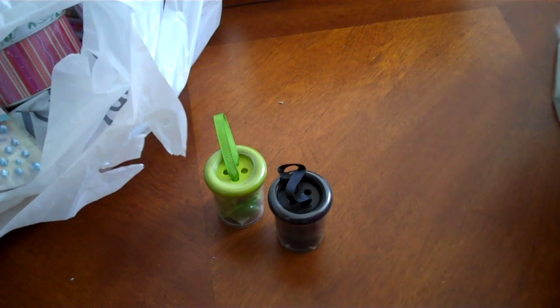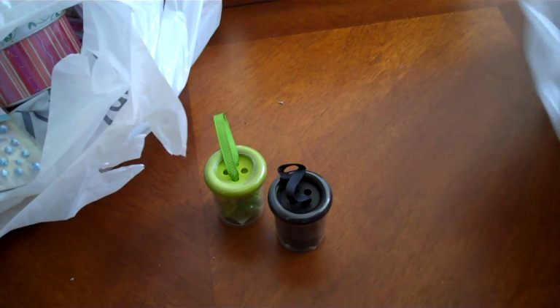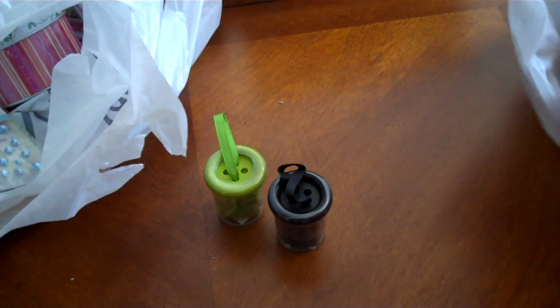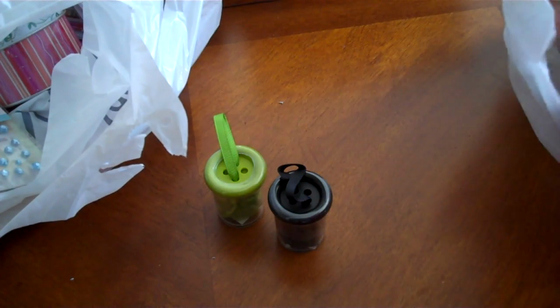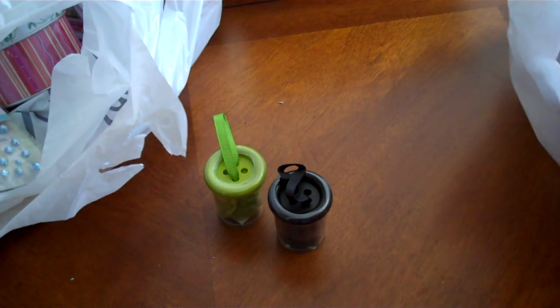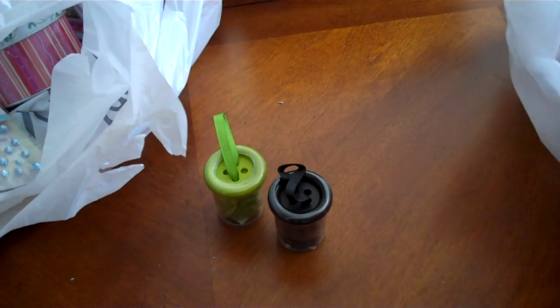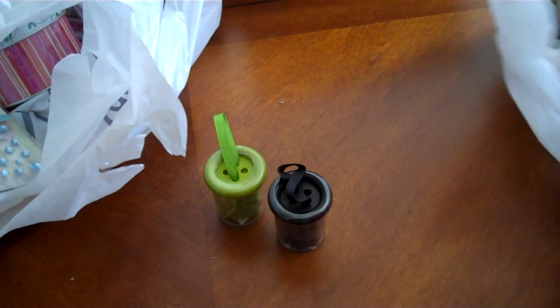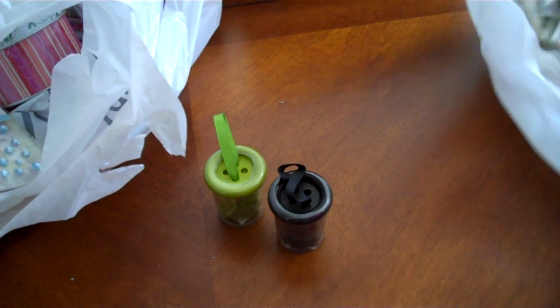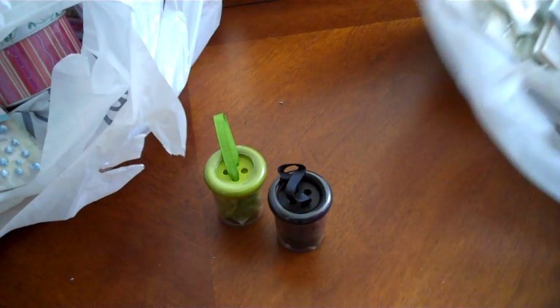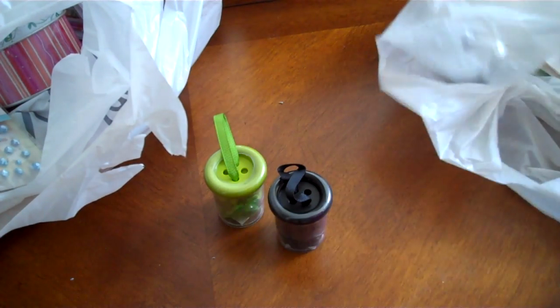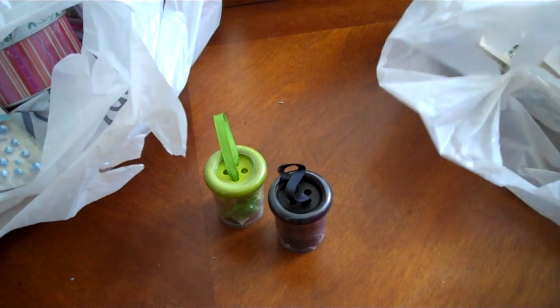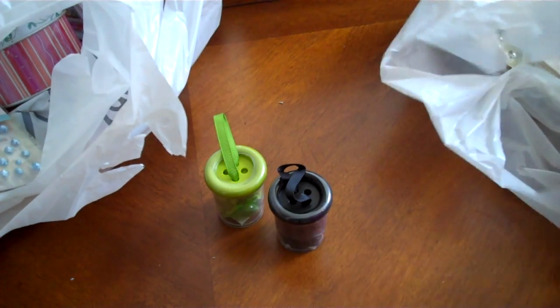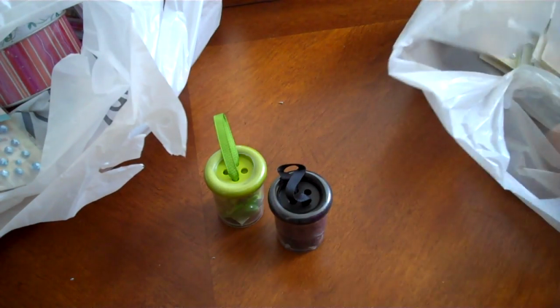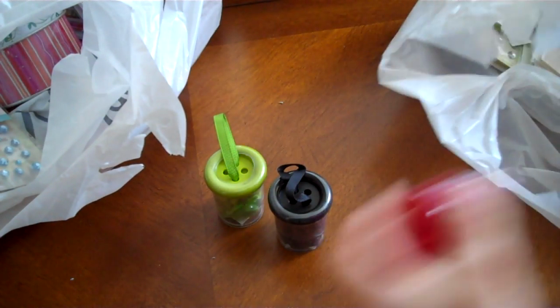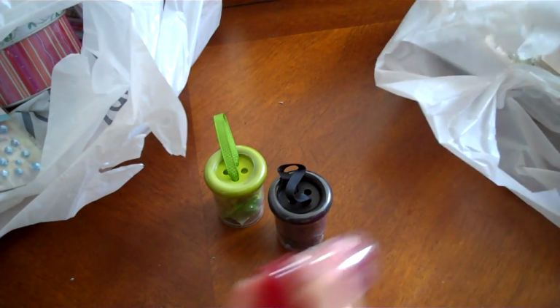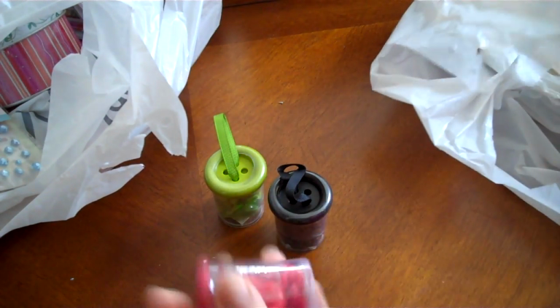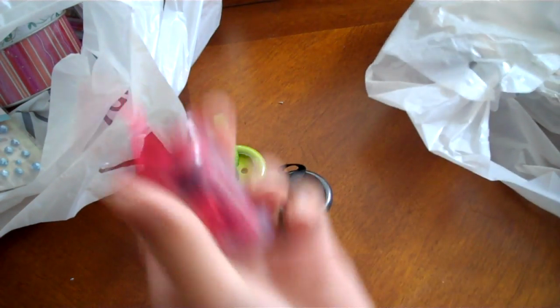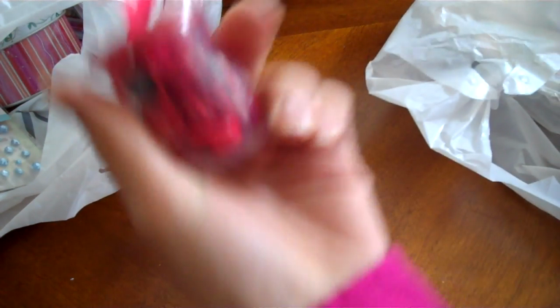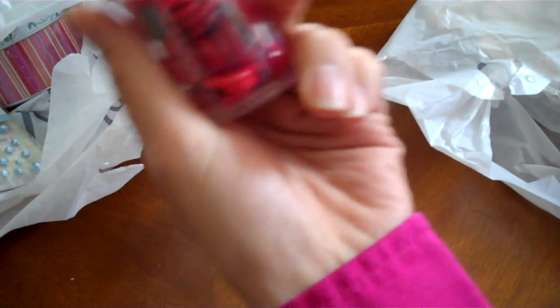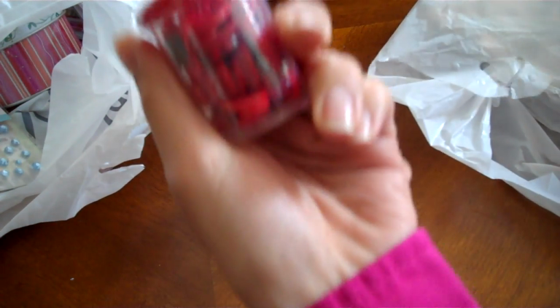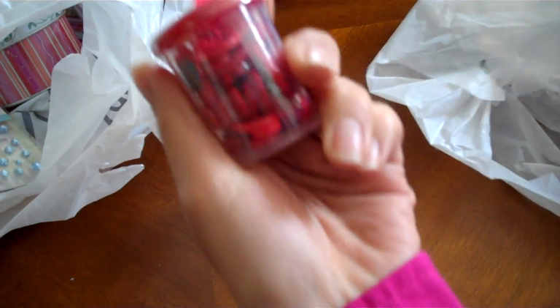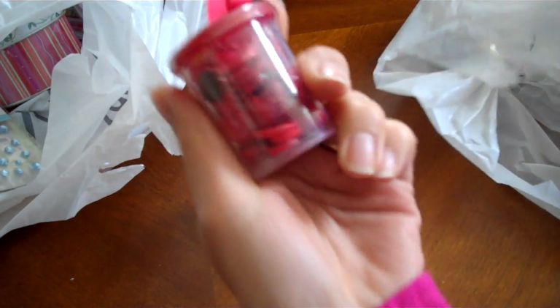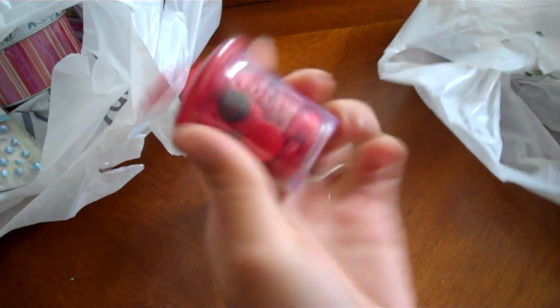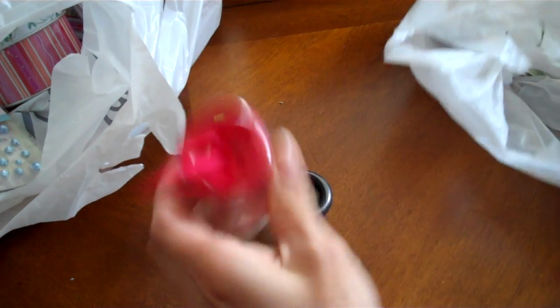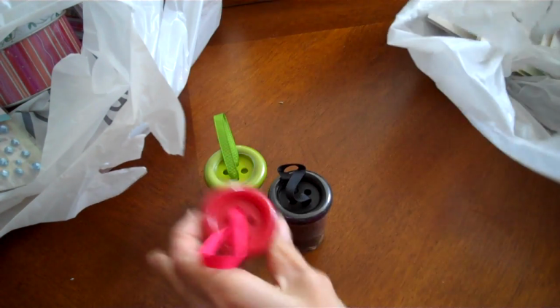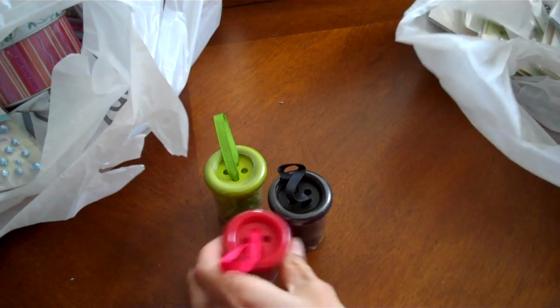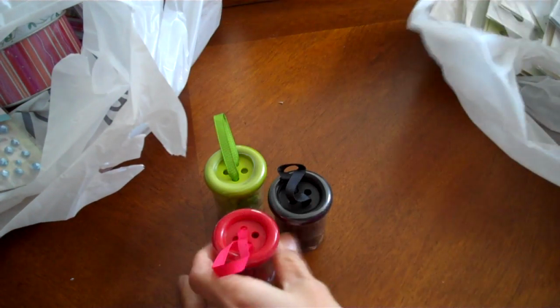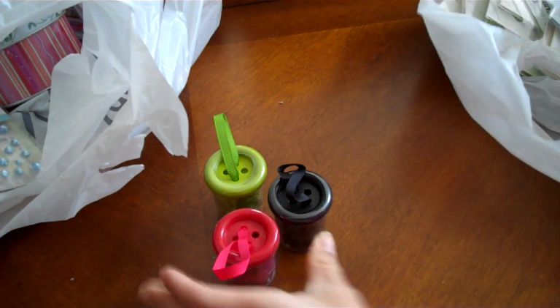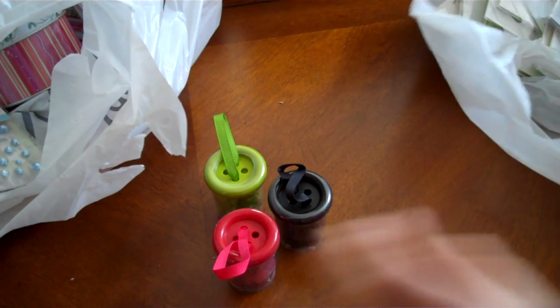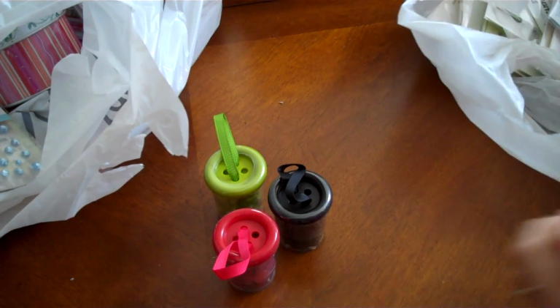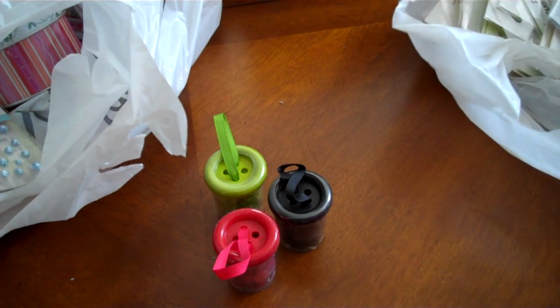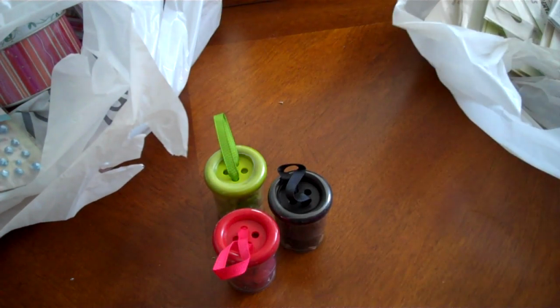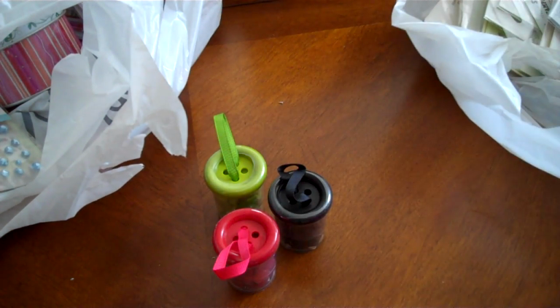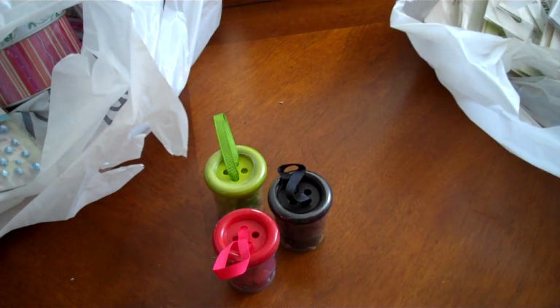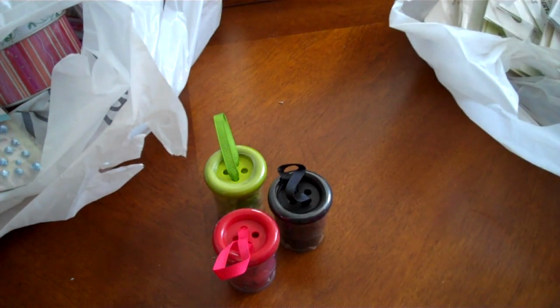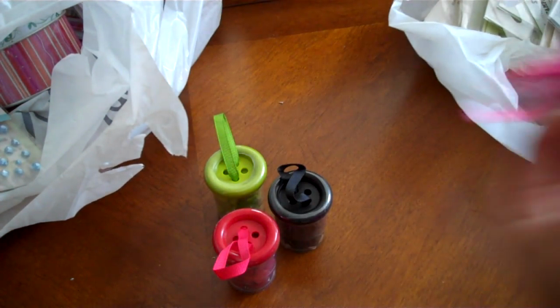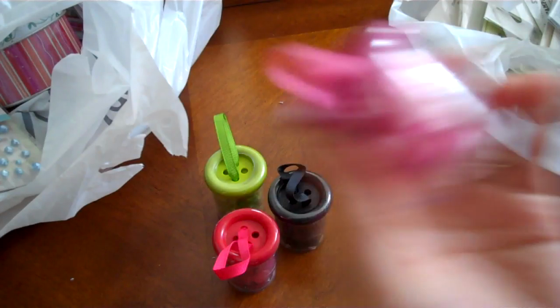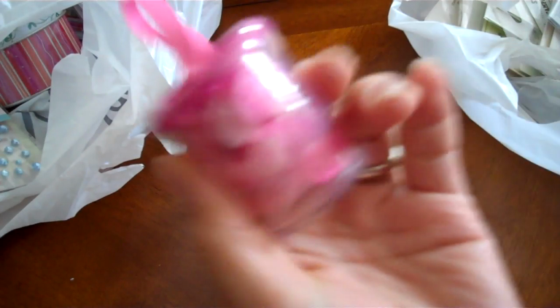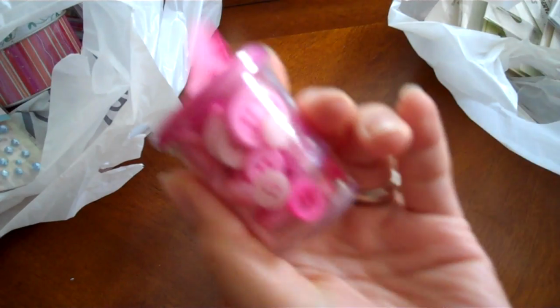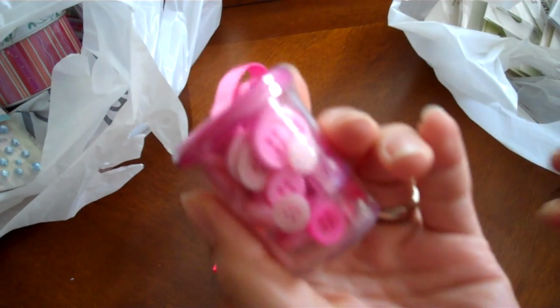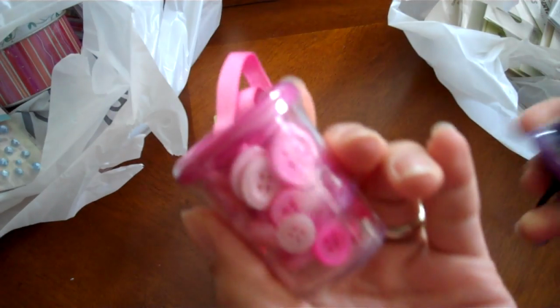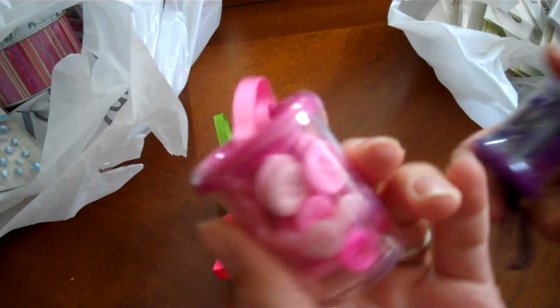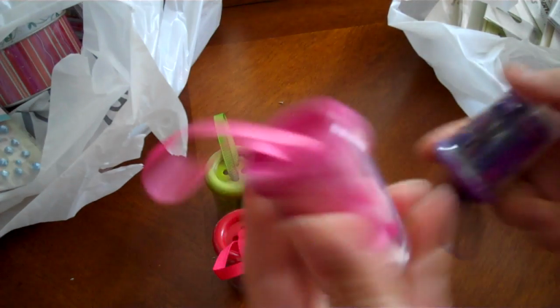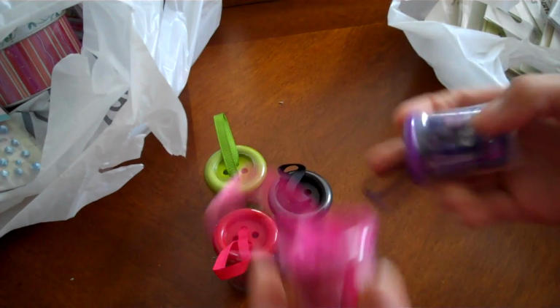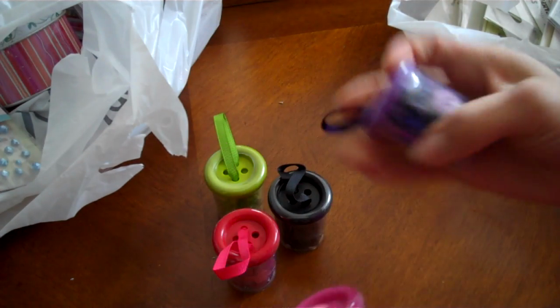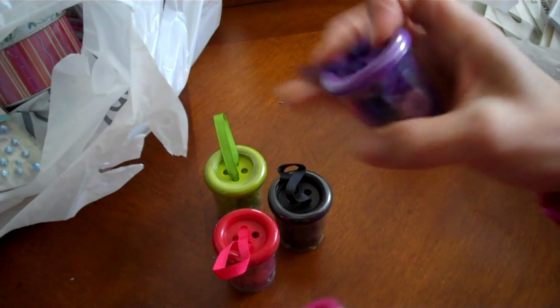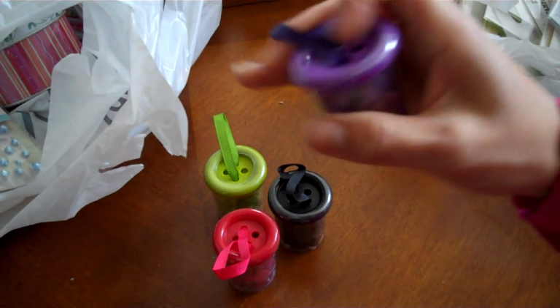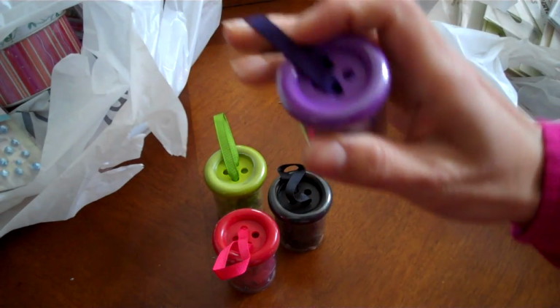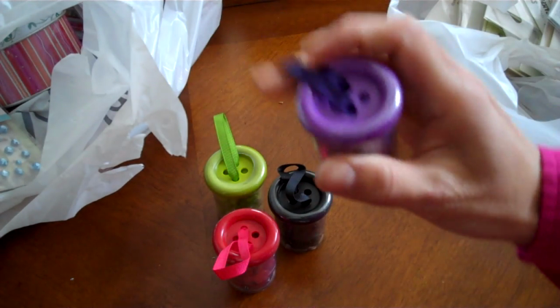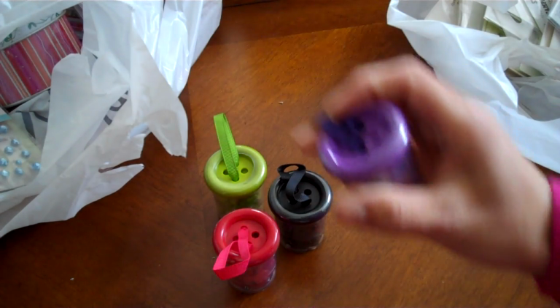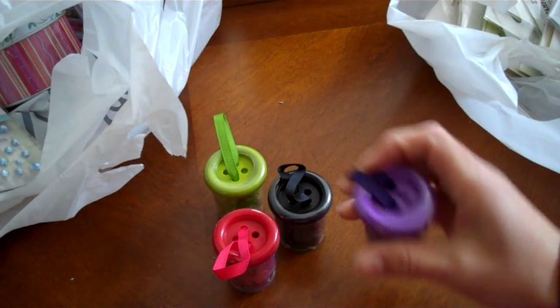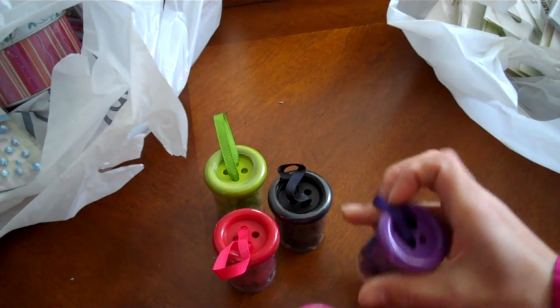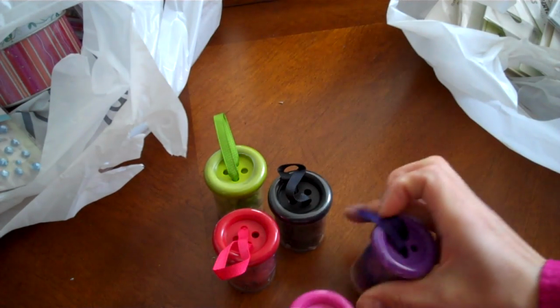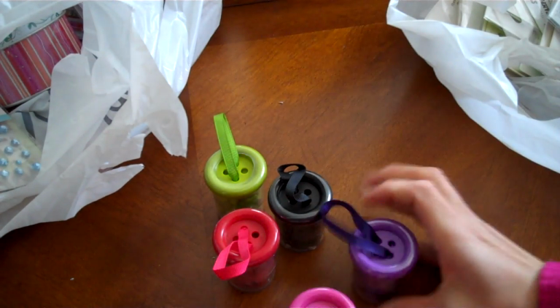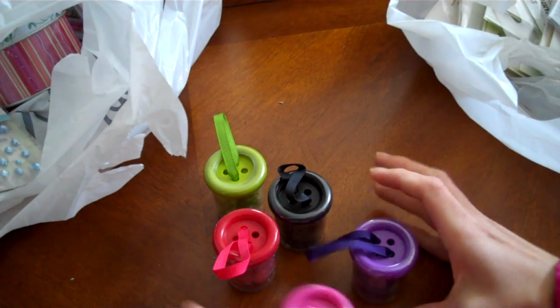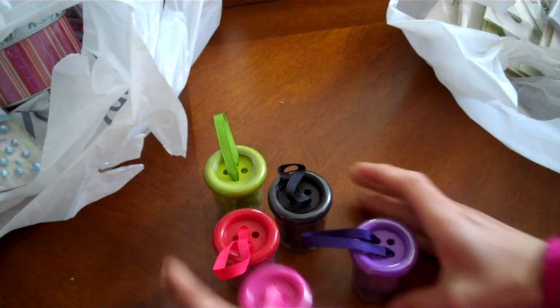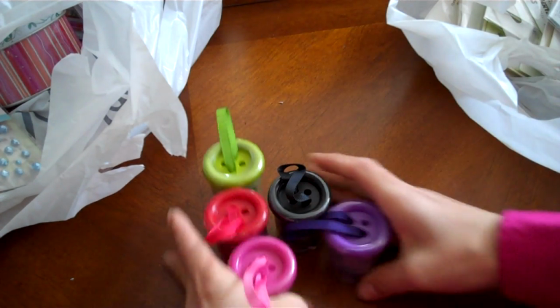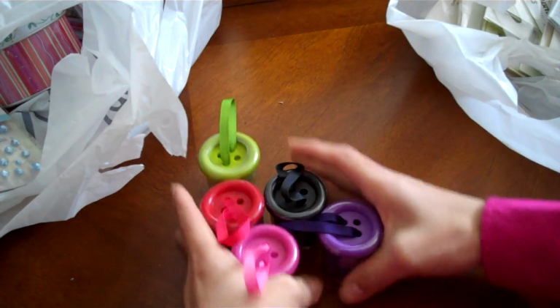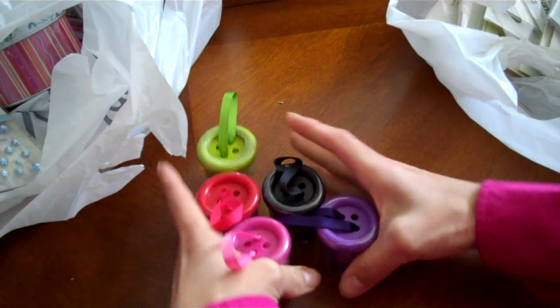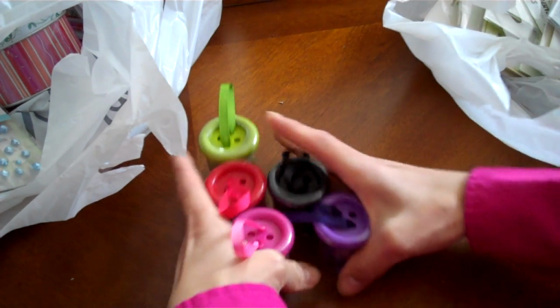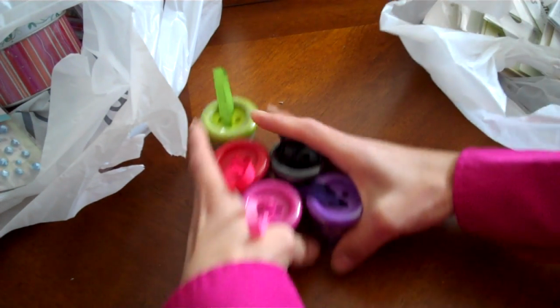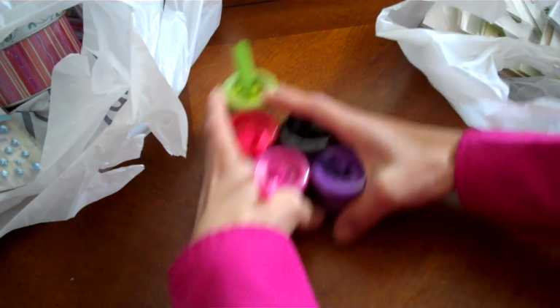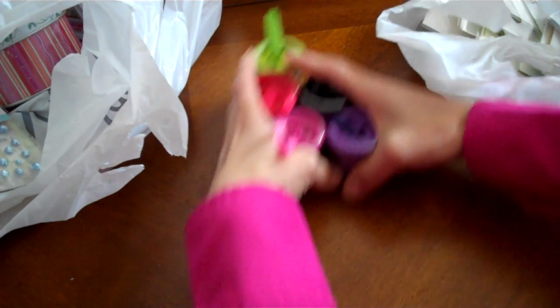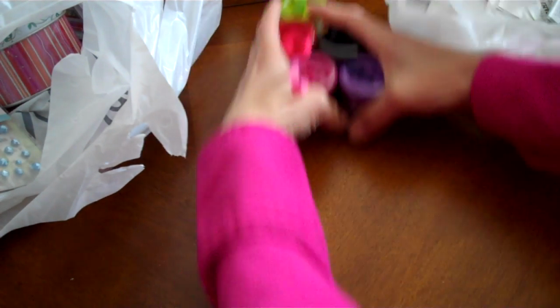I got pink, red, green, black, purple — all five colors.